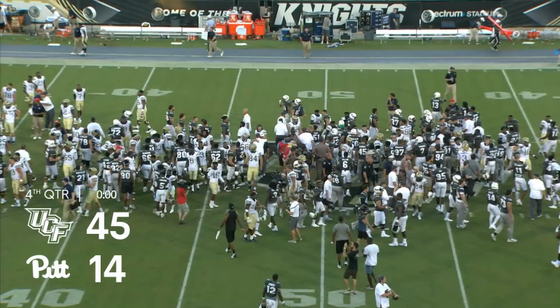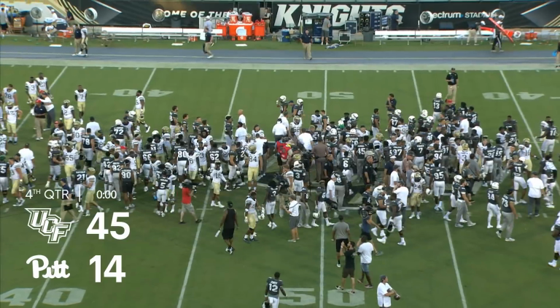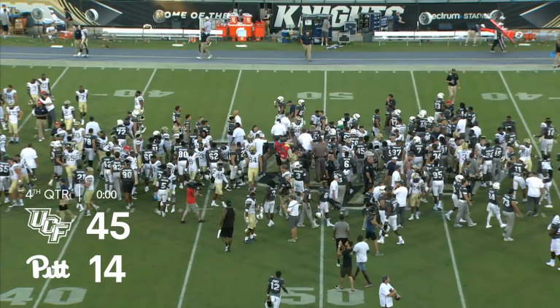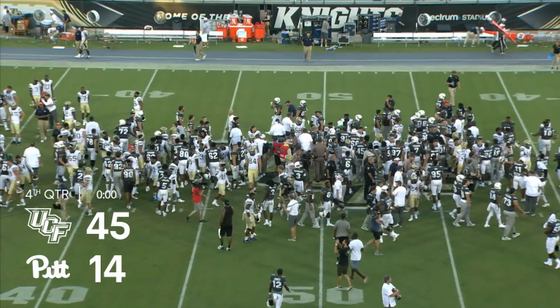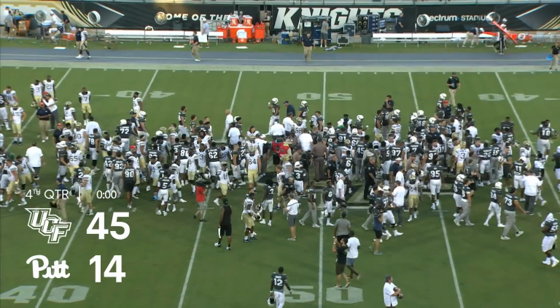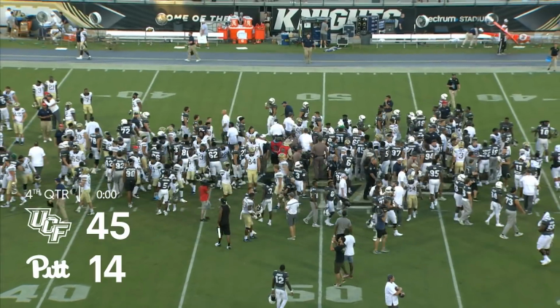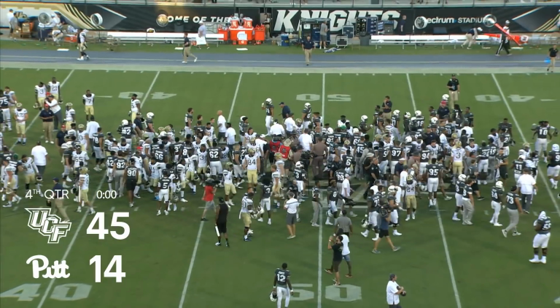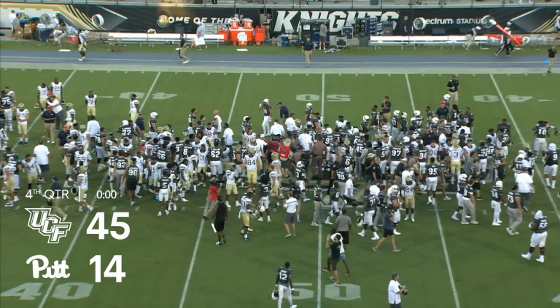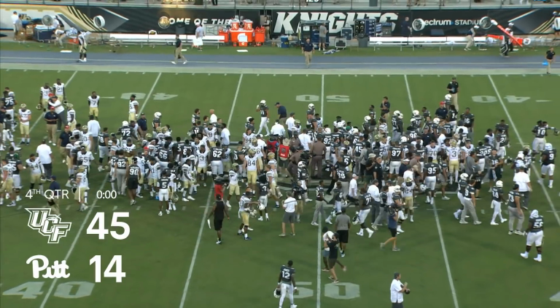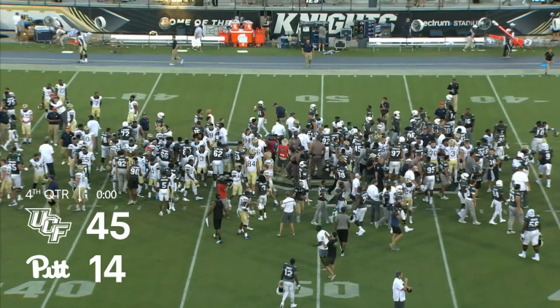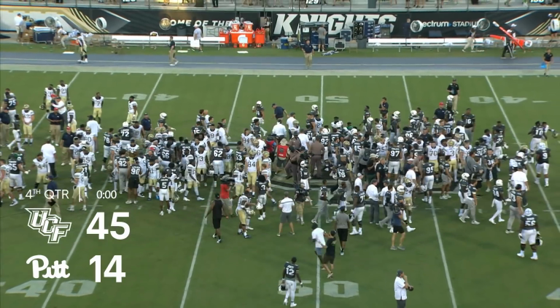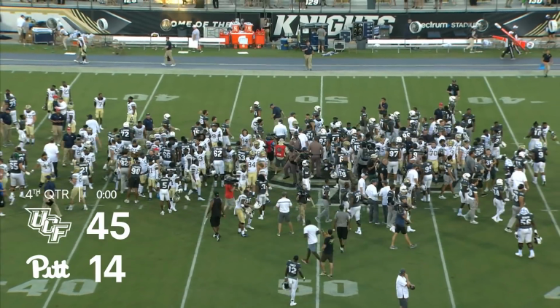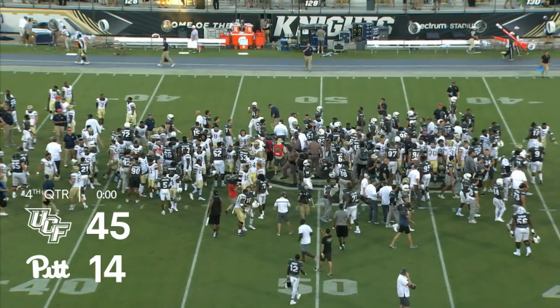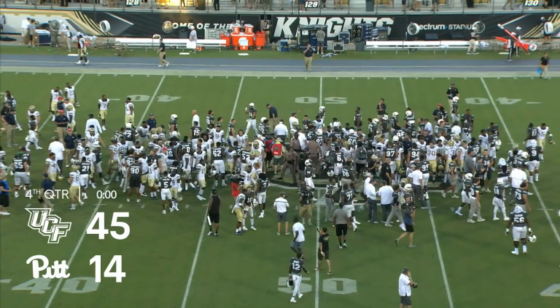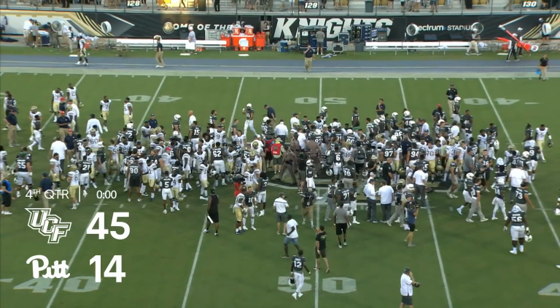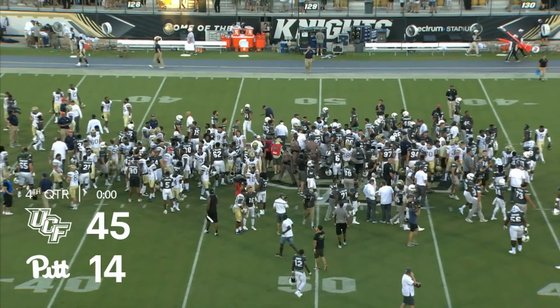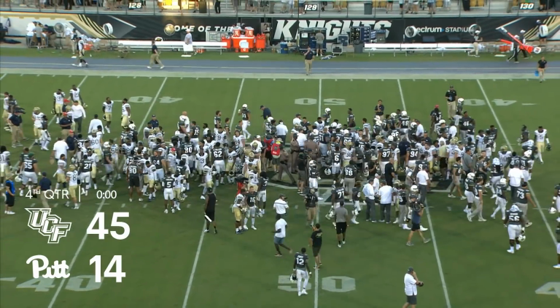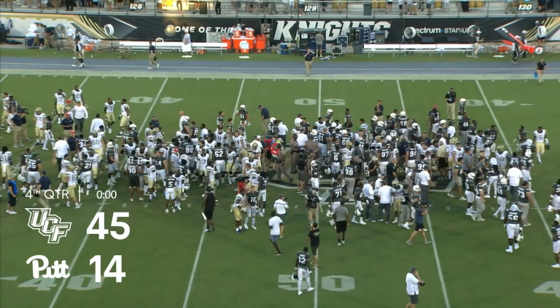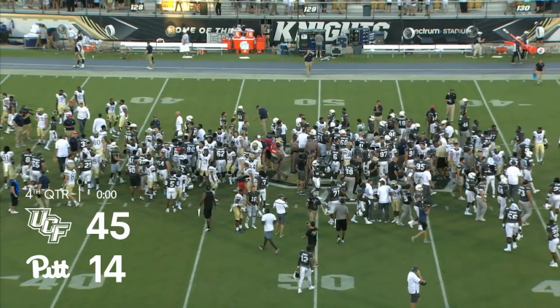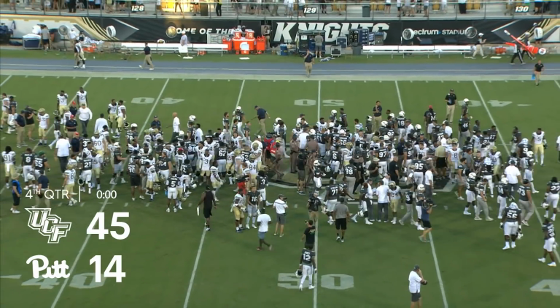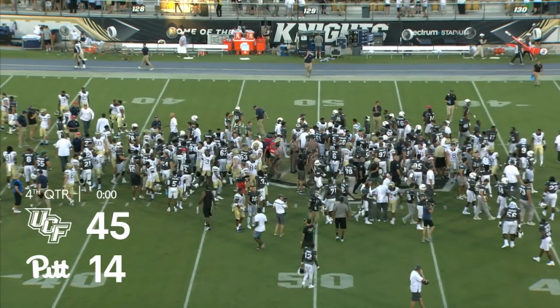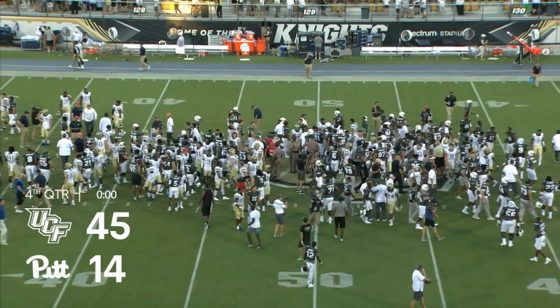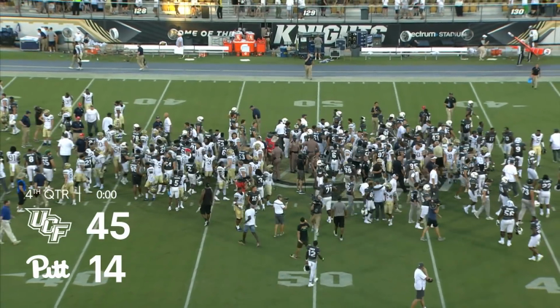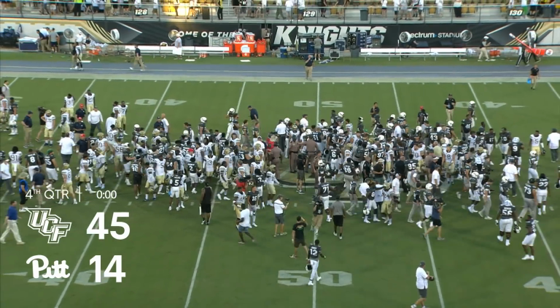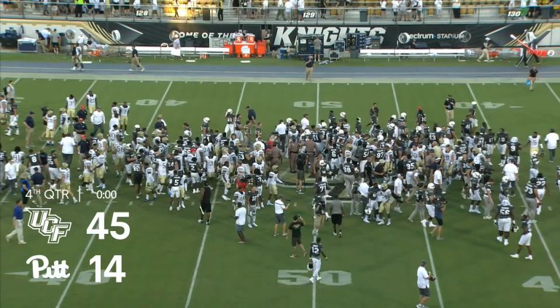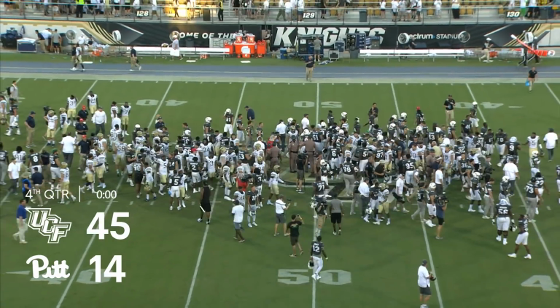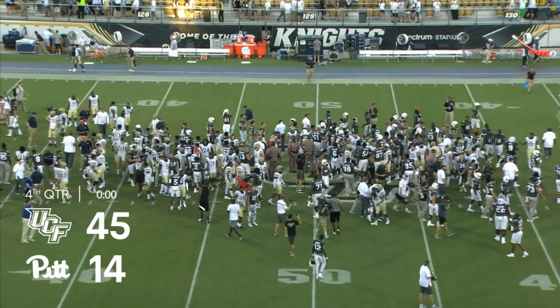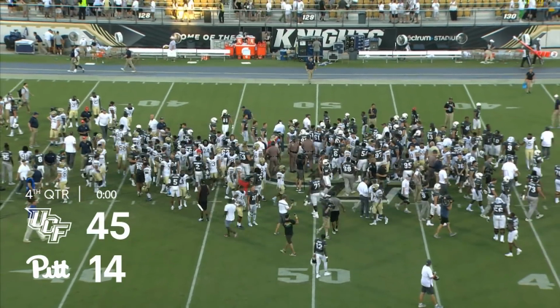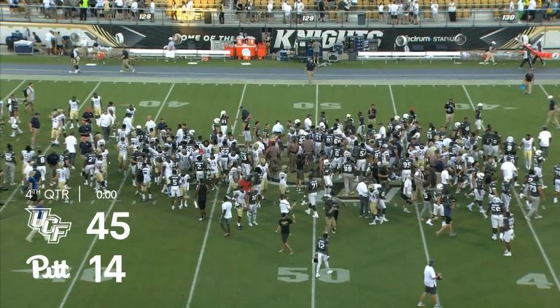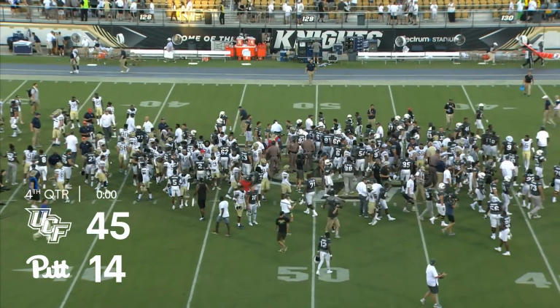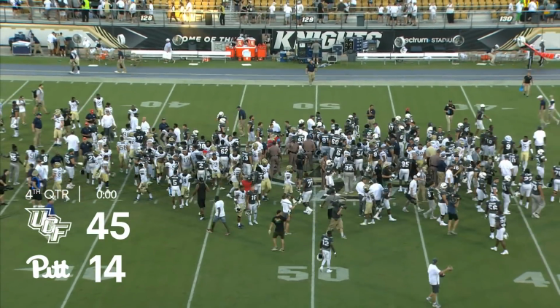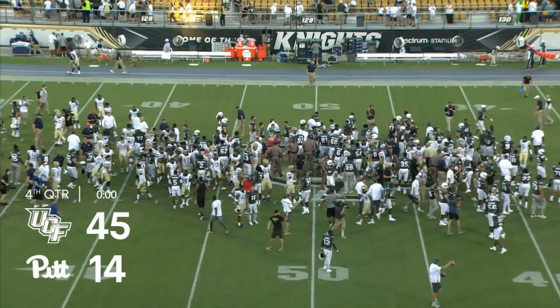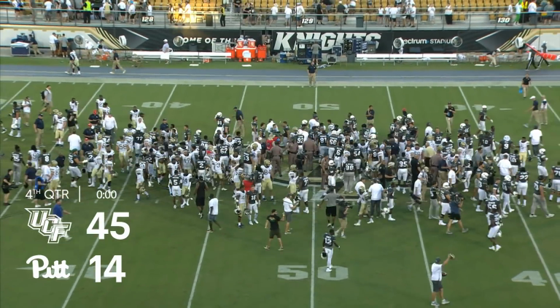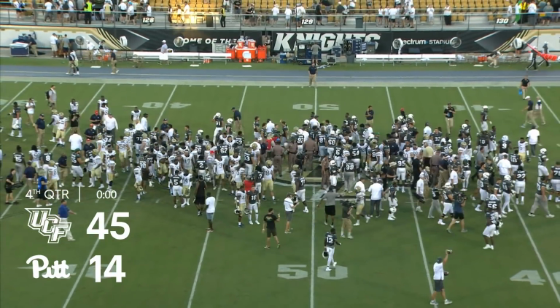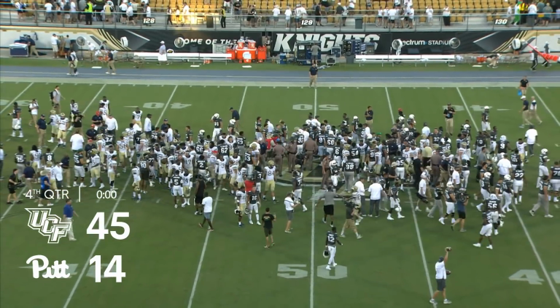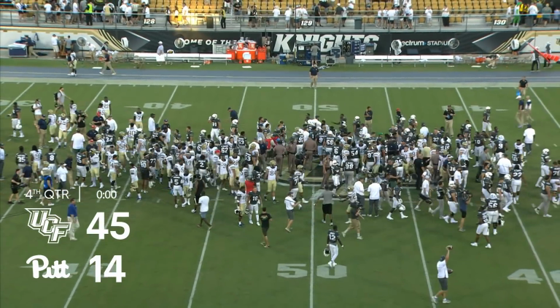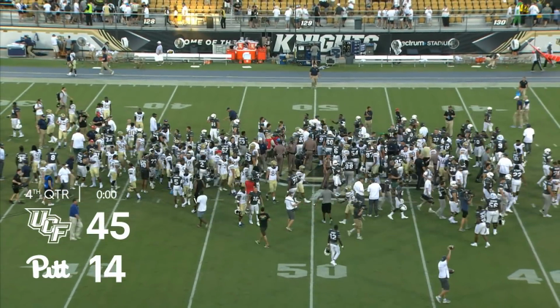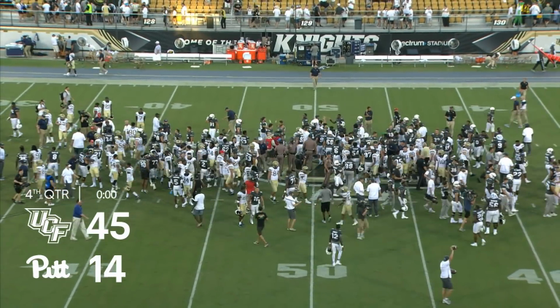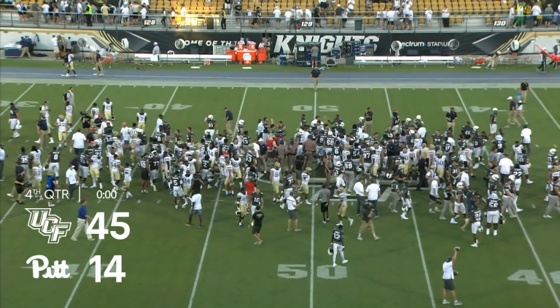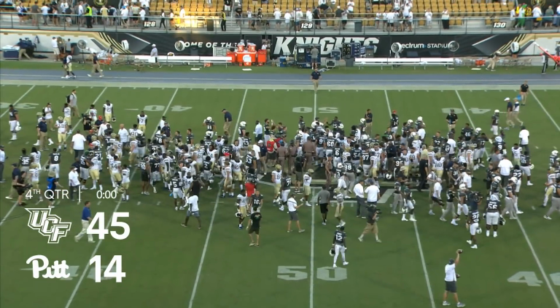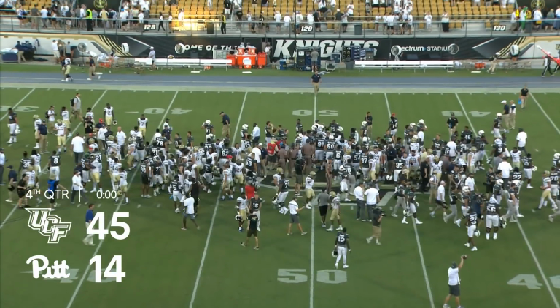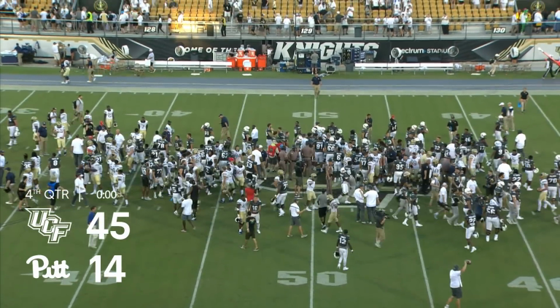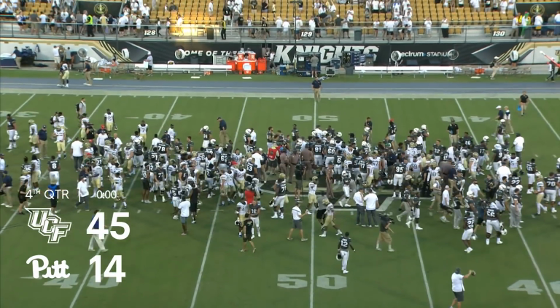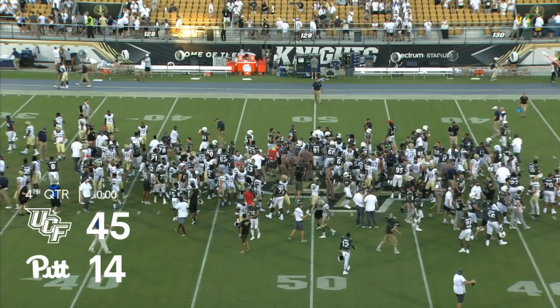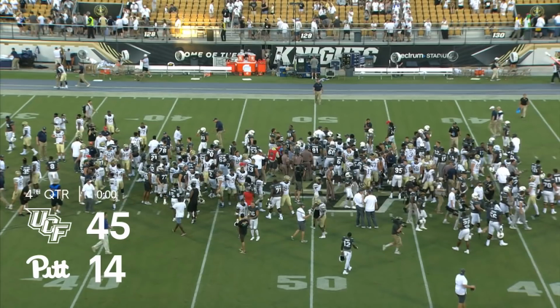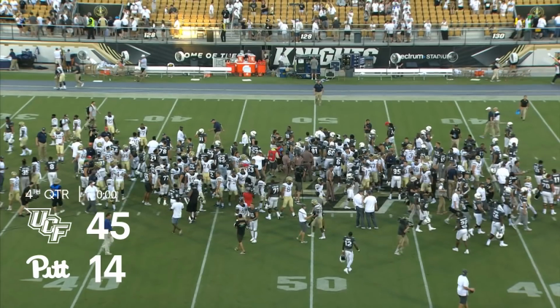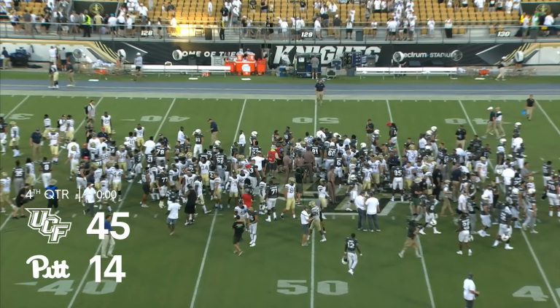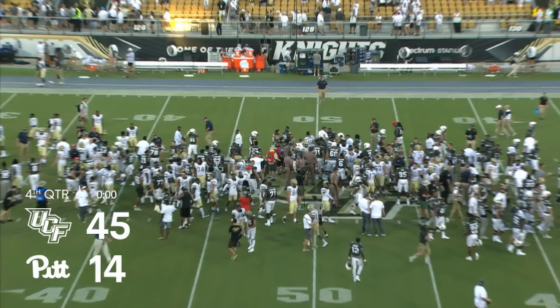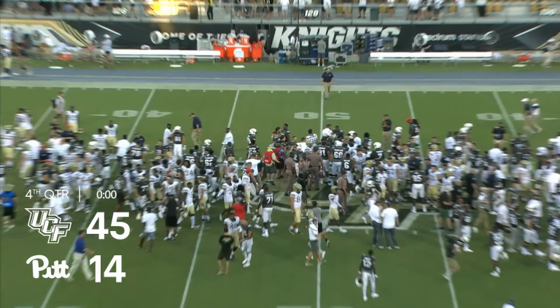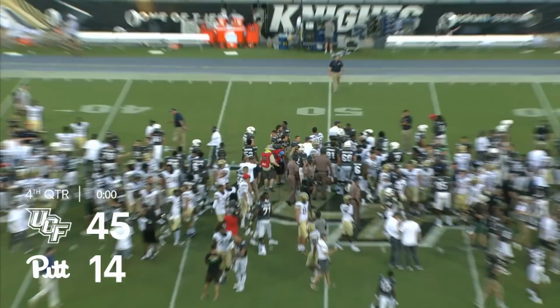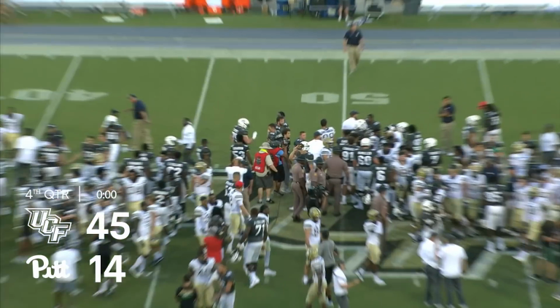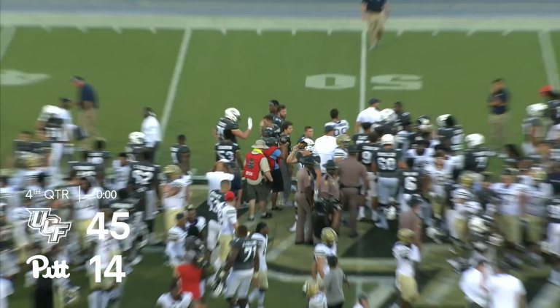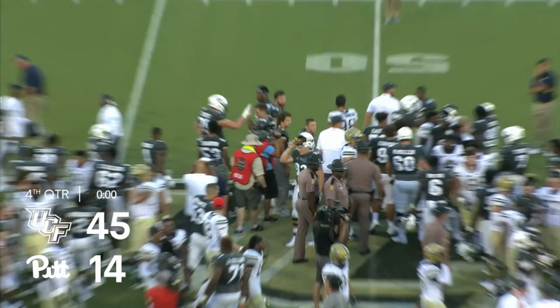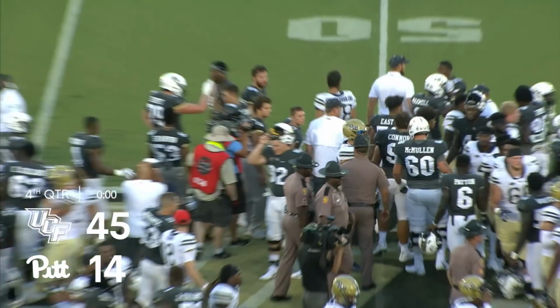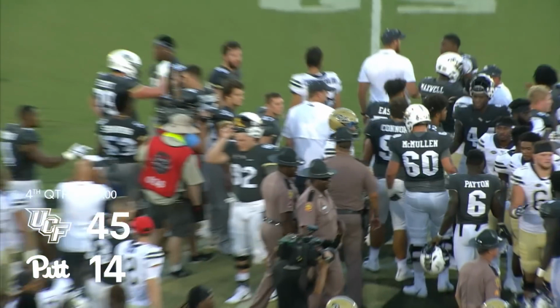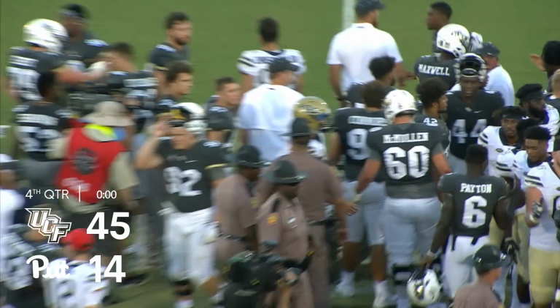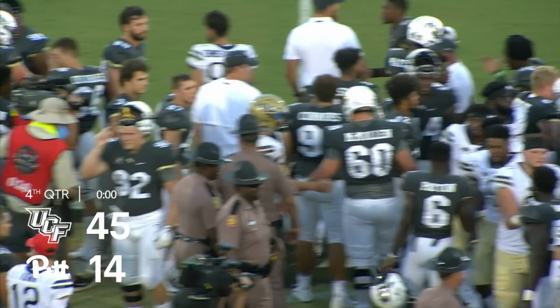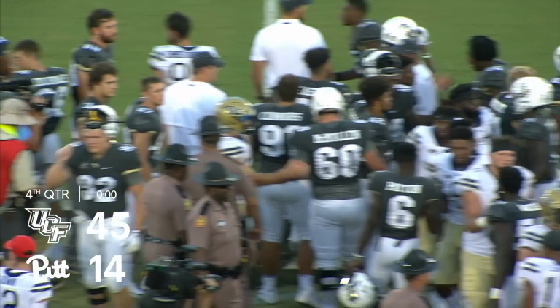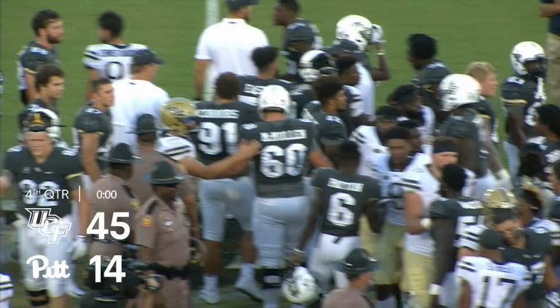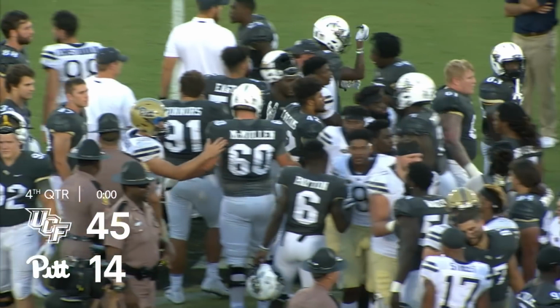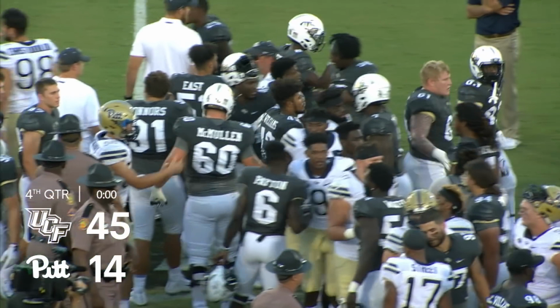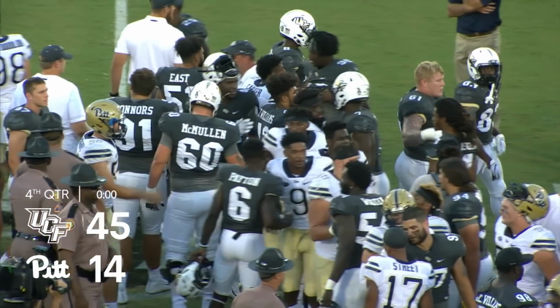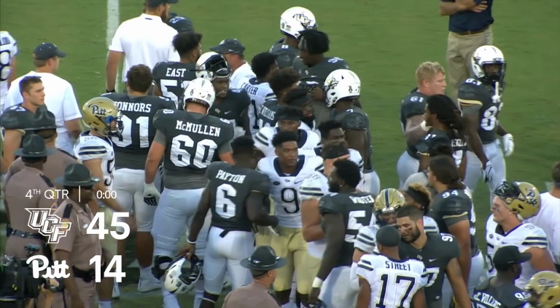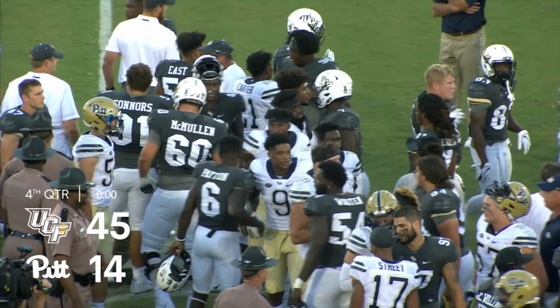UCF goes to 4 and 0, while the Pitt Panthers will drop to 2 and 3. Final score: UCF 45, Pitt 14.